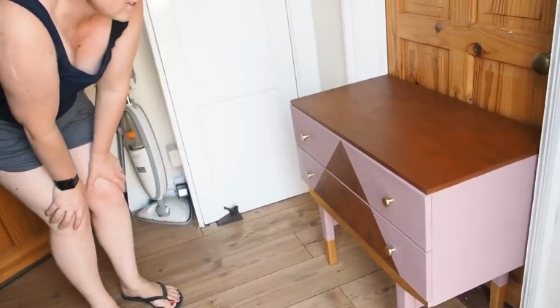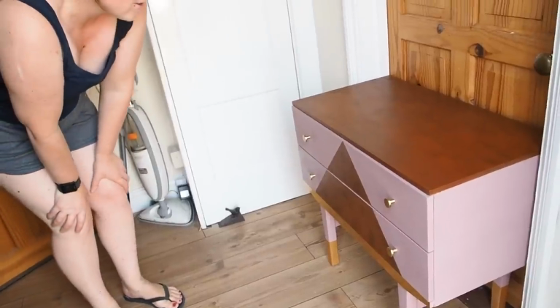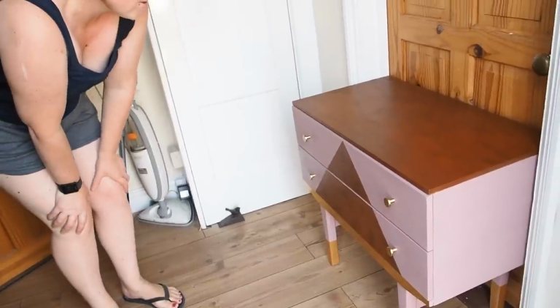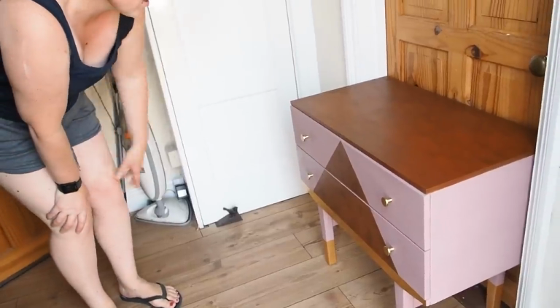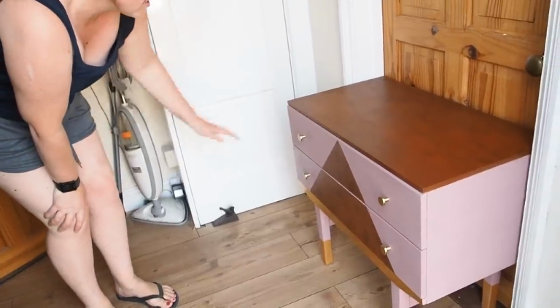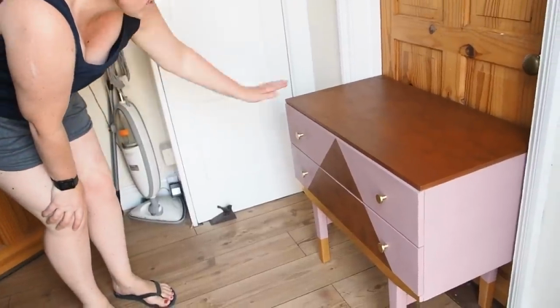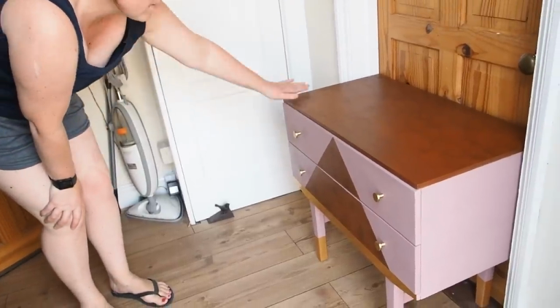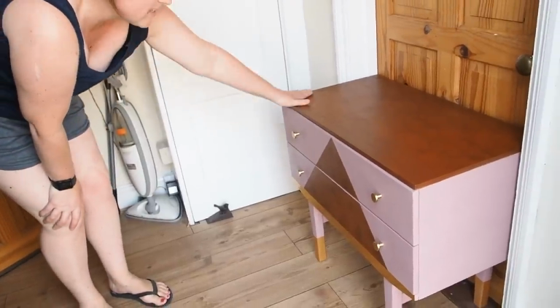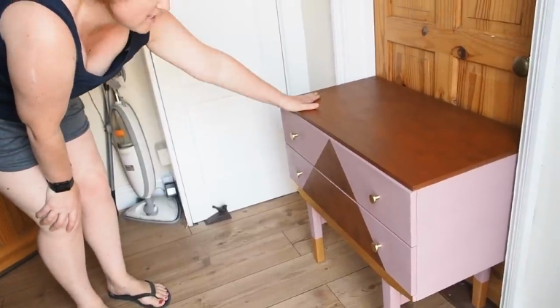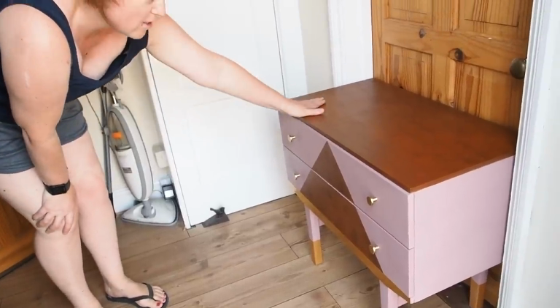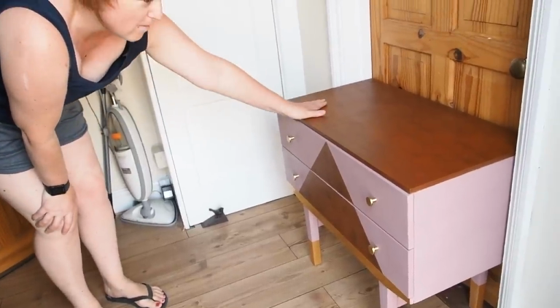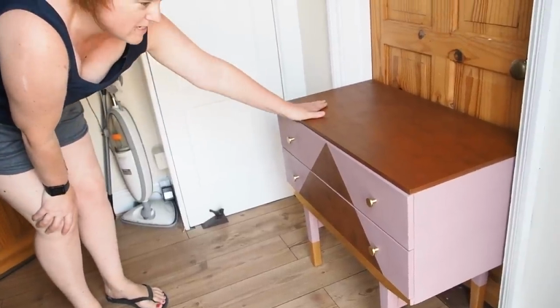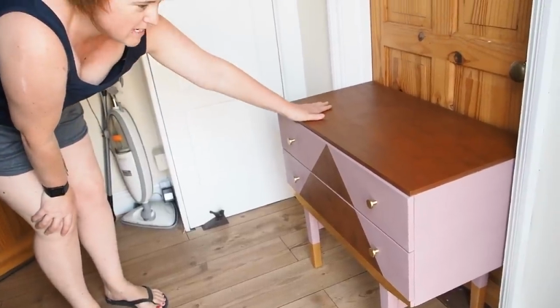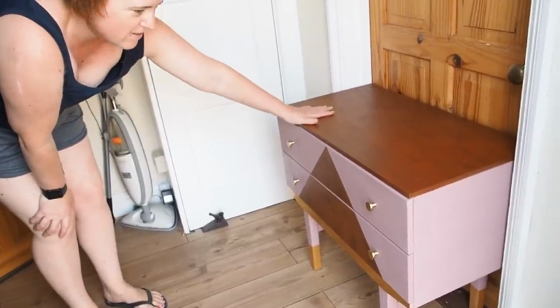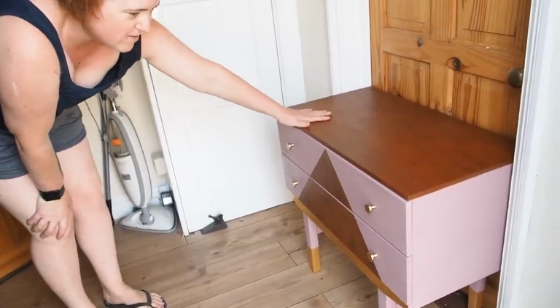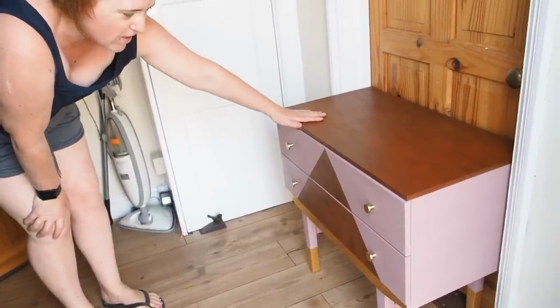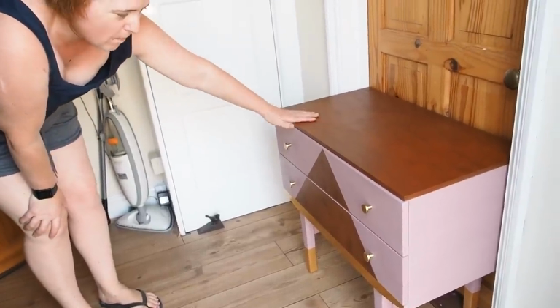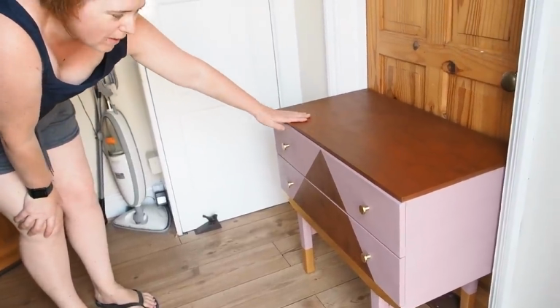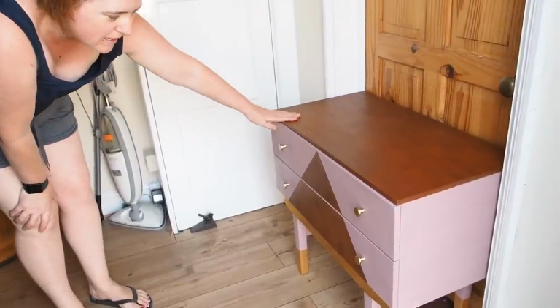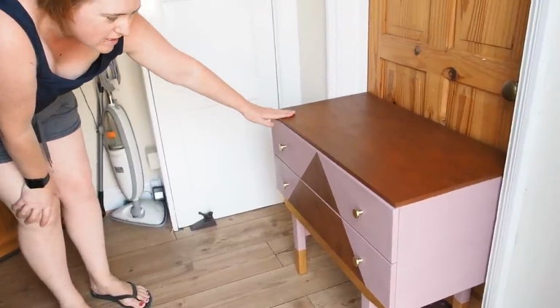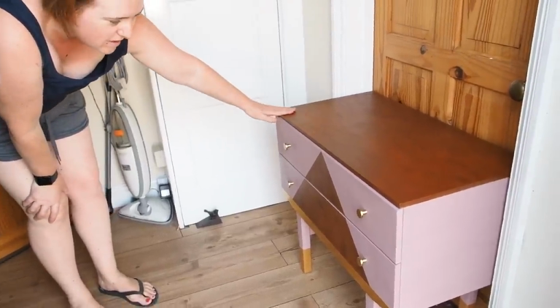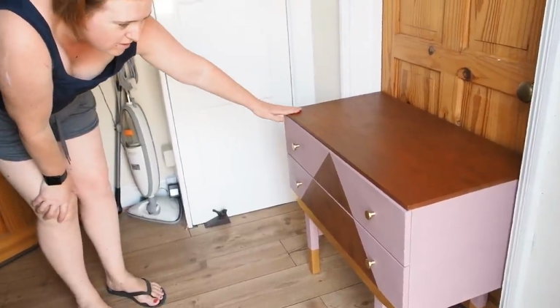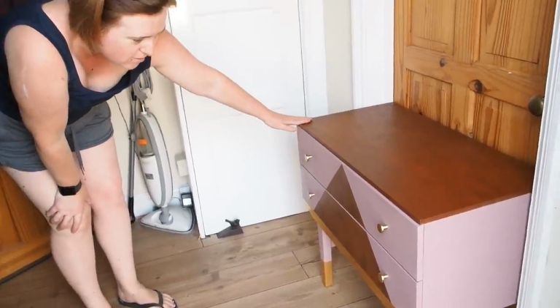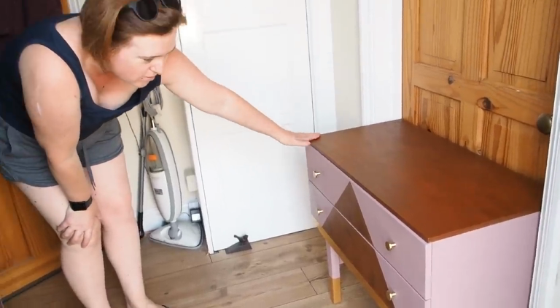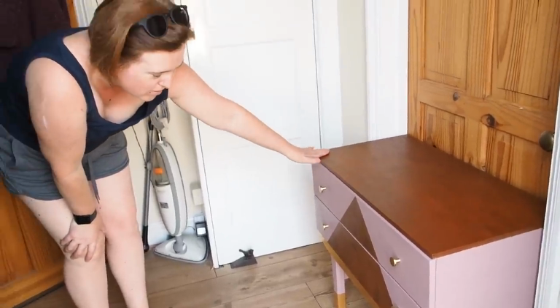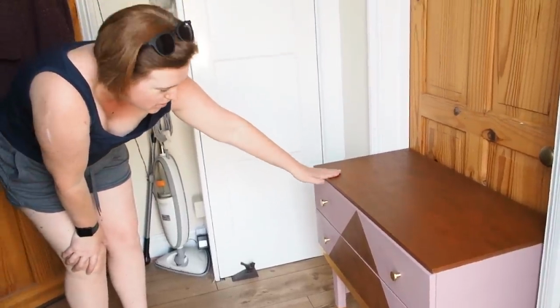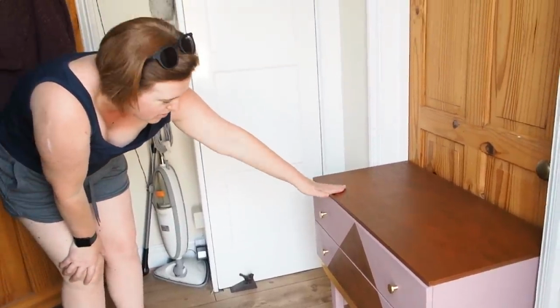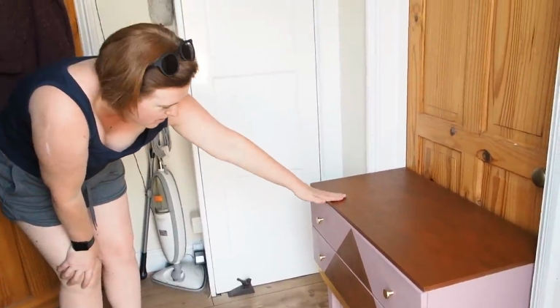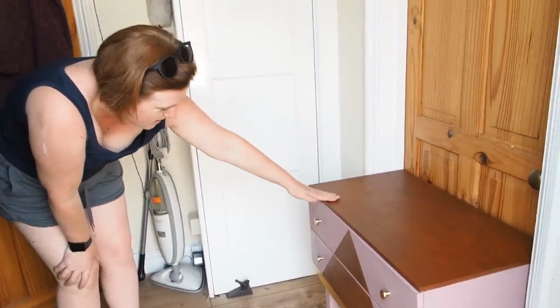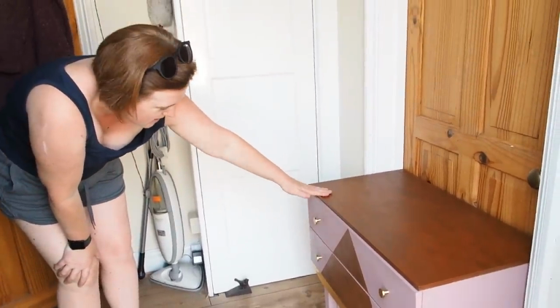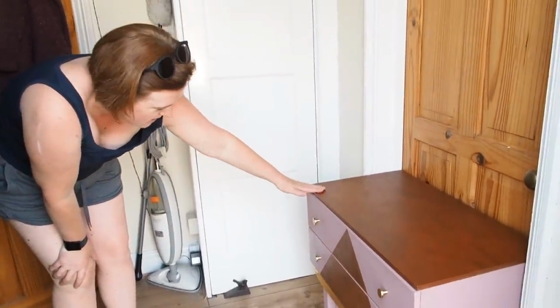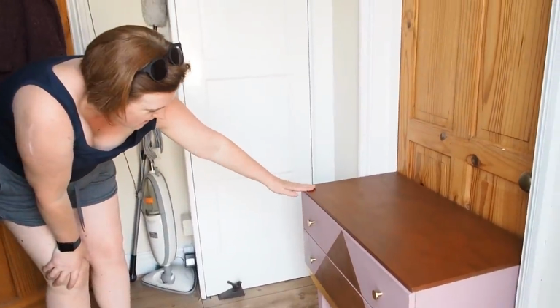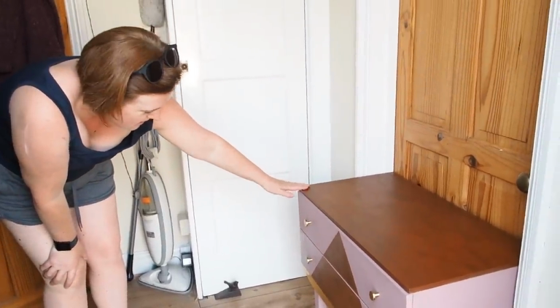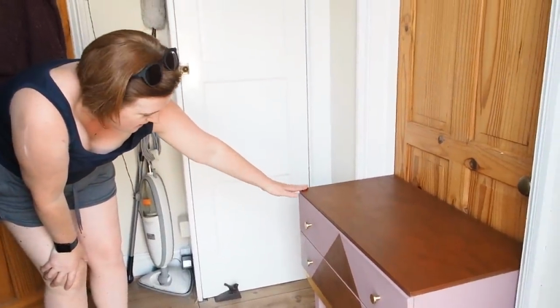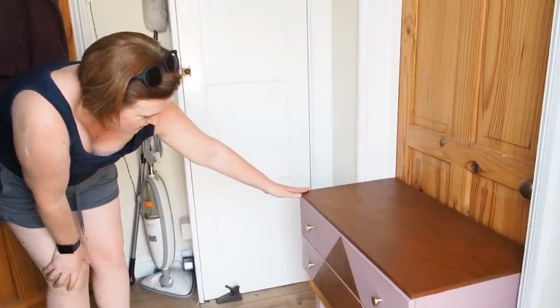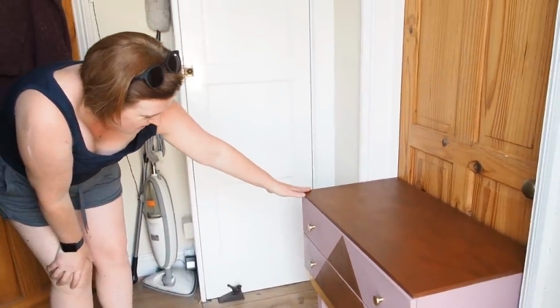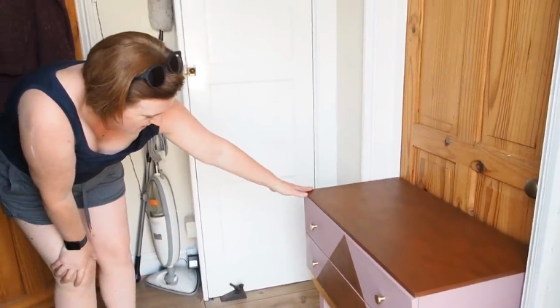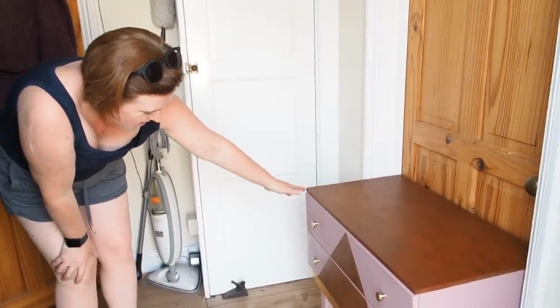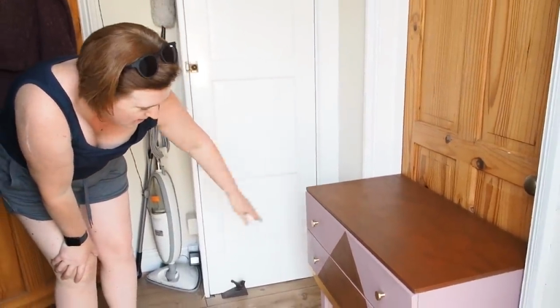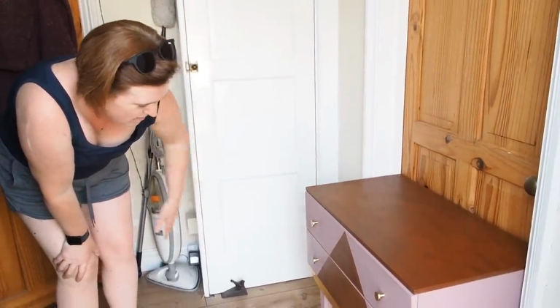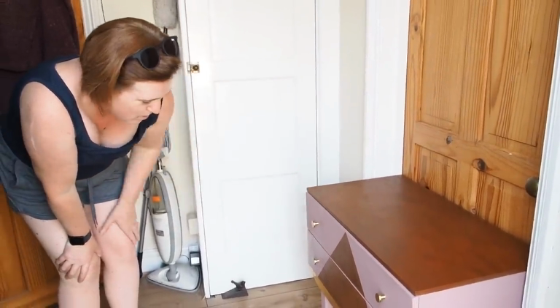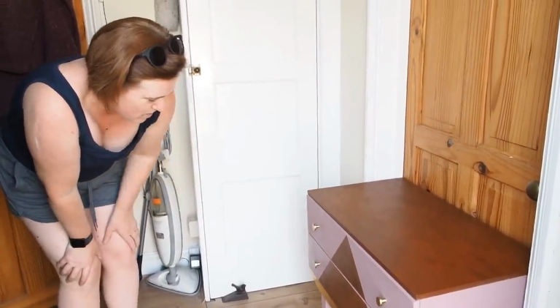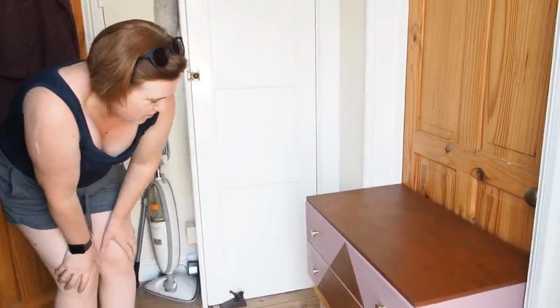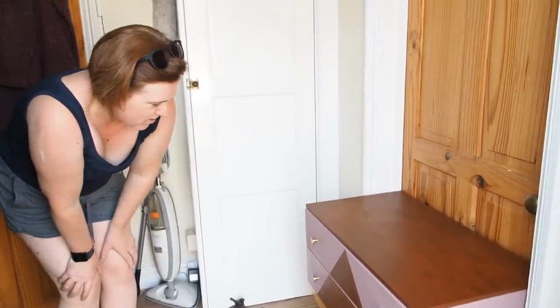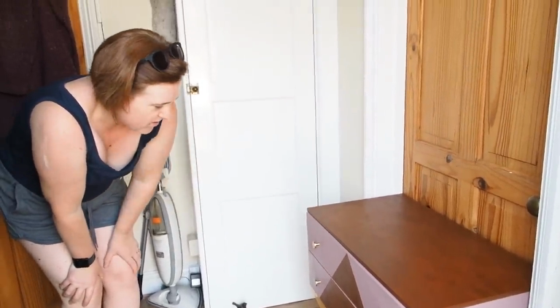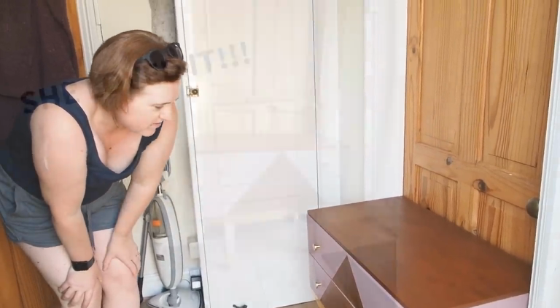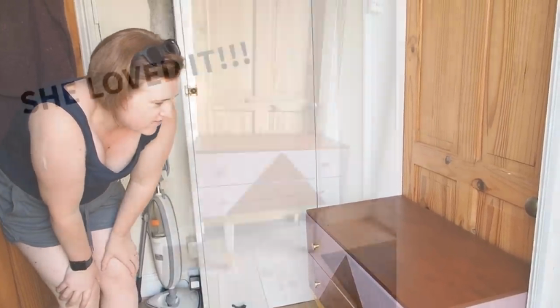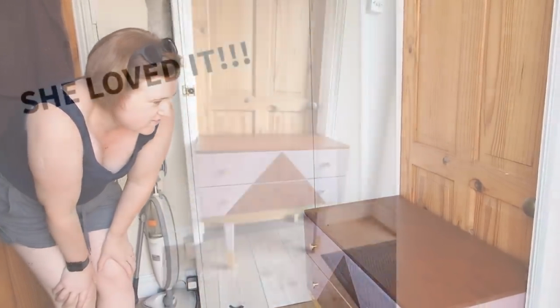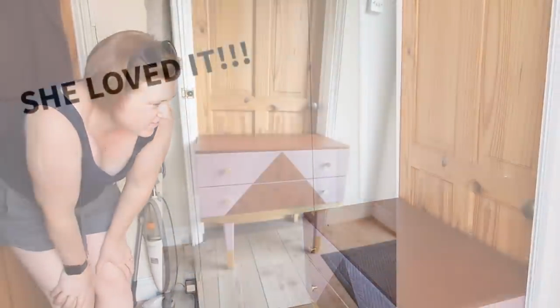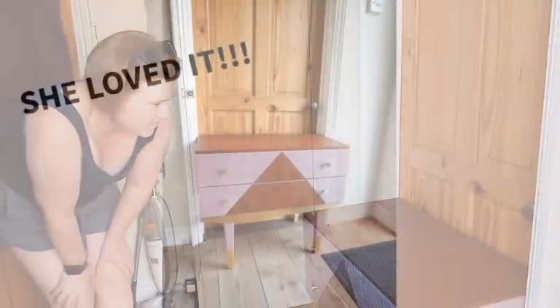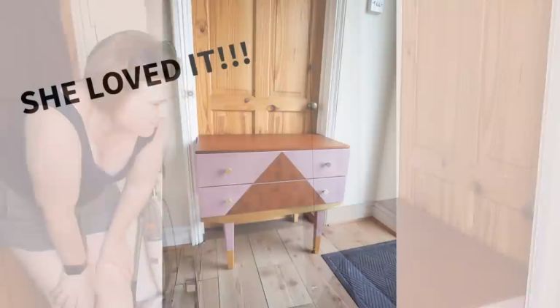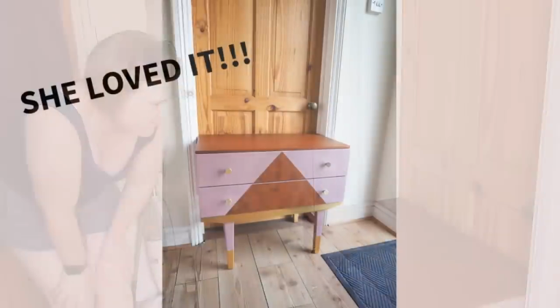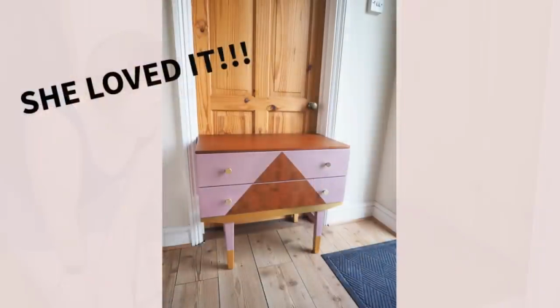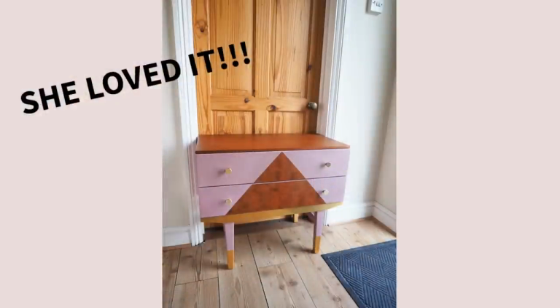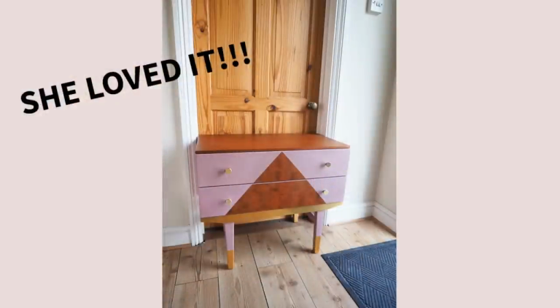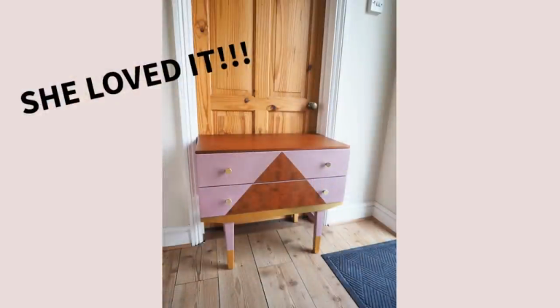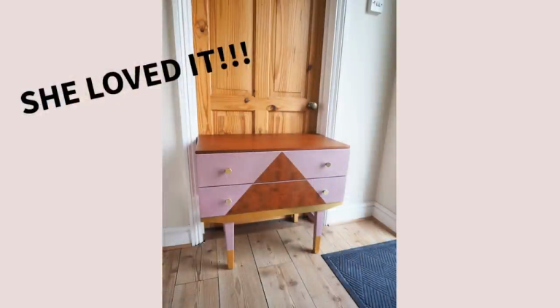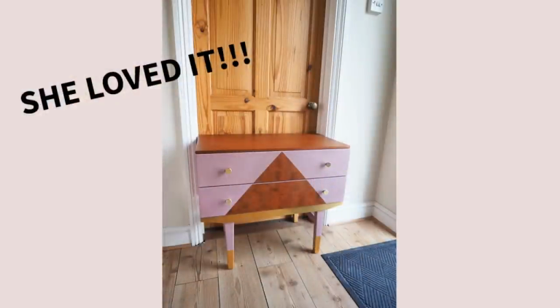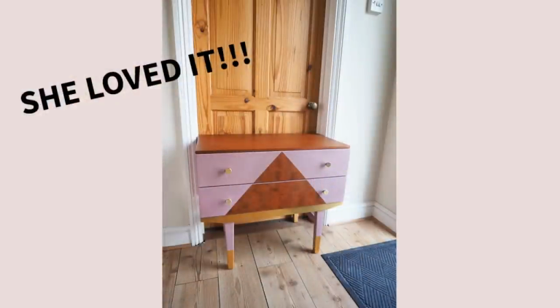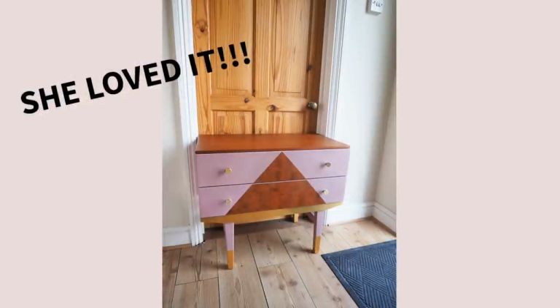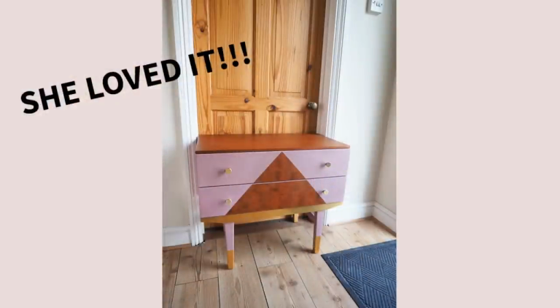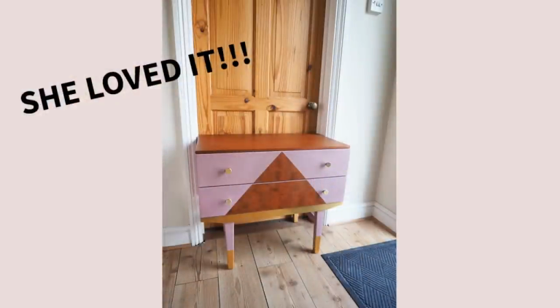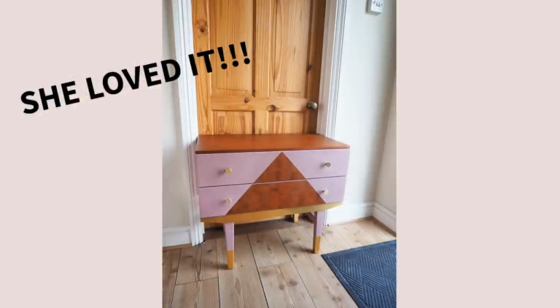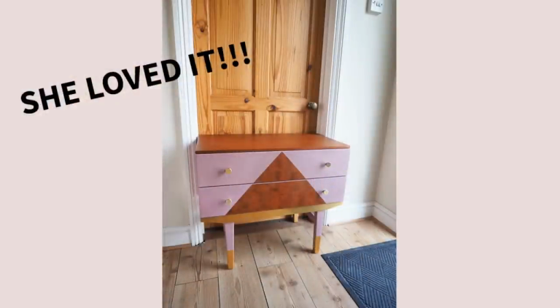I wasn't sure what I was going to do with the top — I didn't know if I was going to paint it all. But it's beautiful.